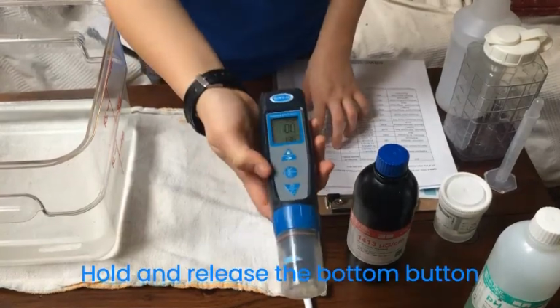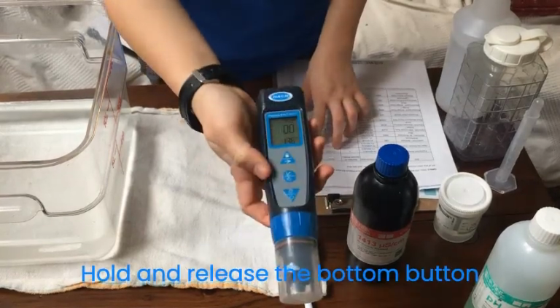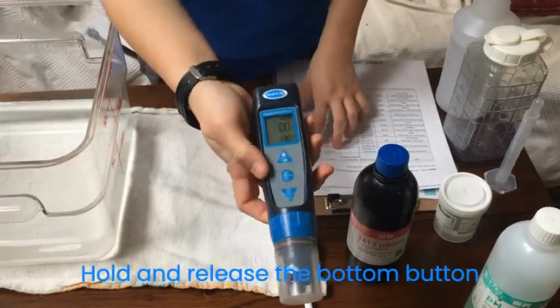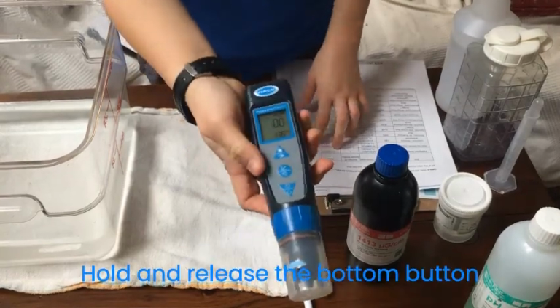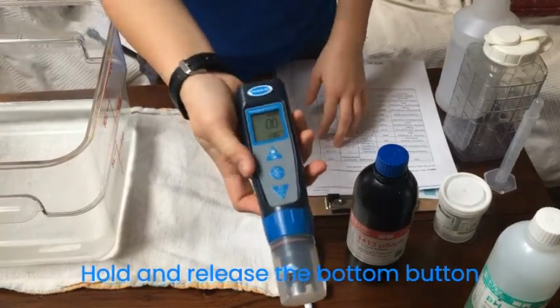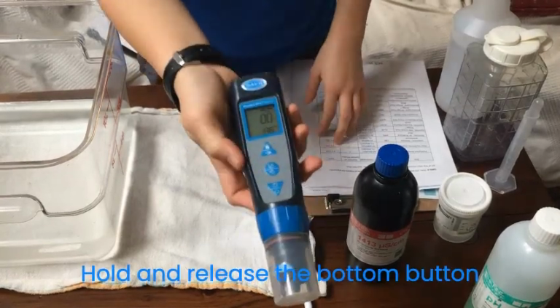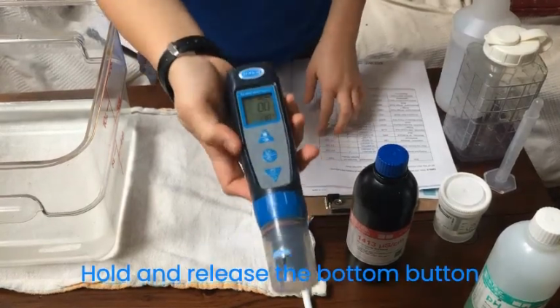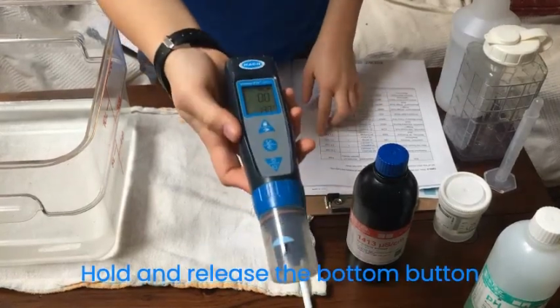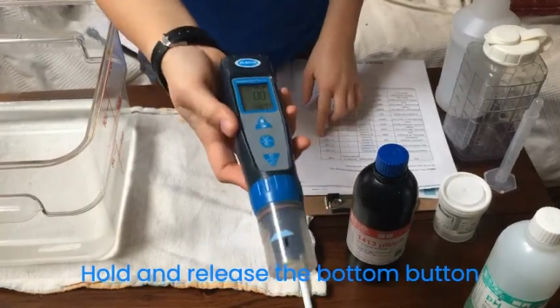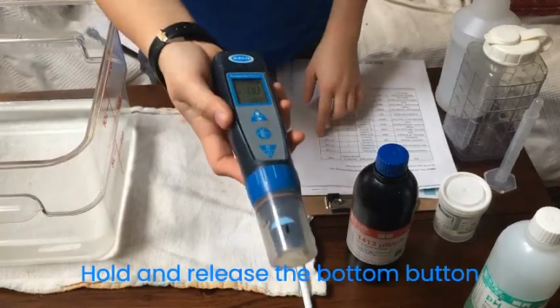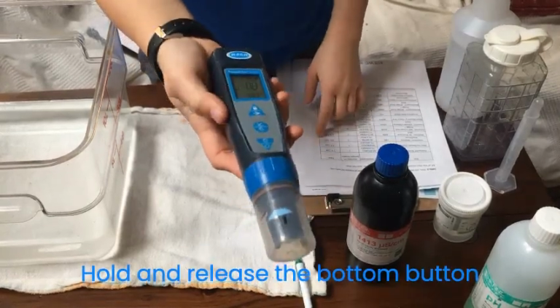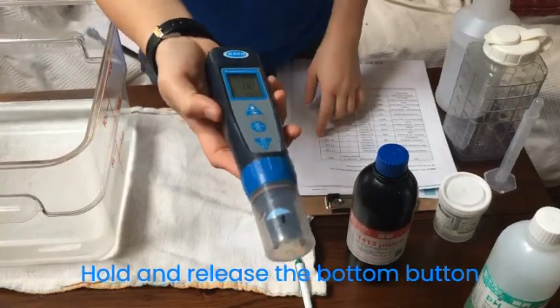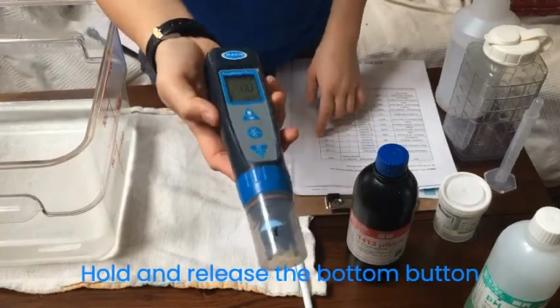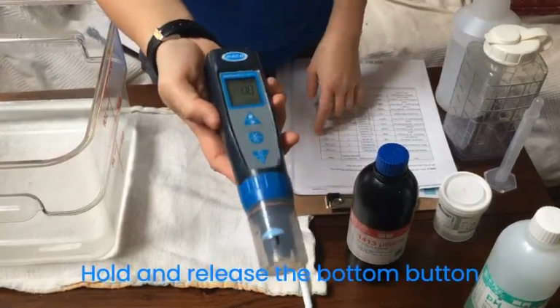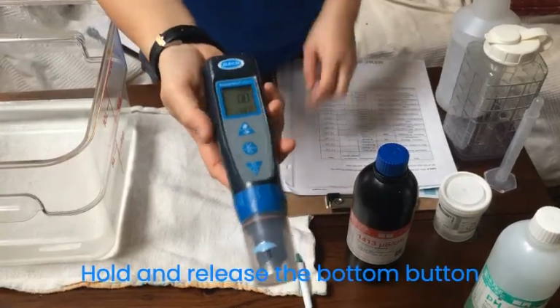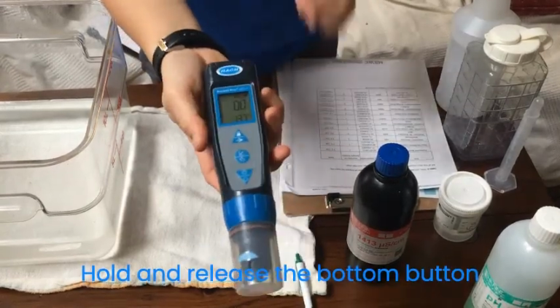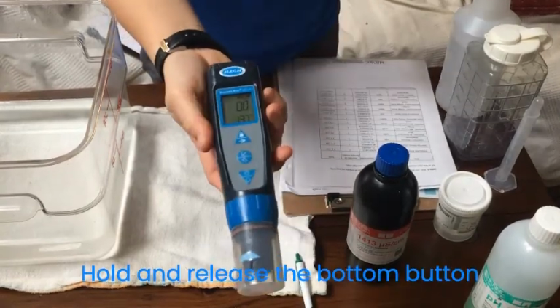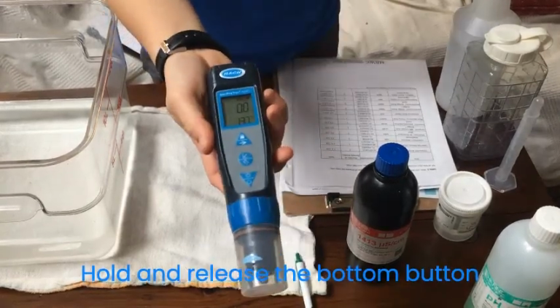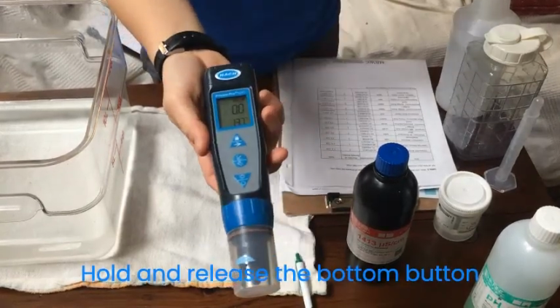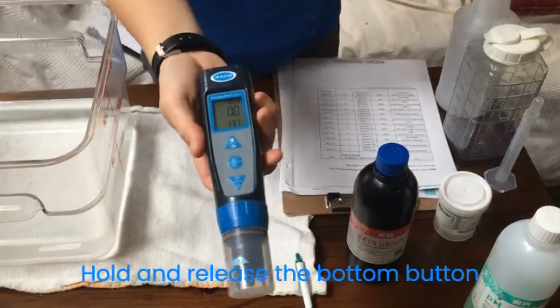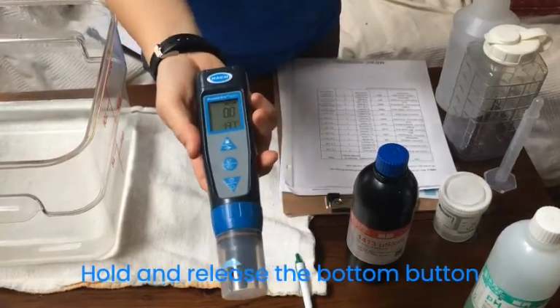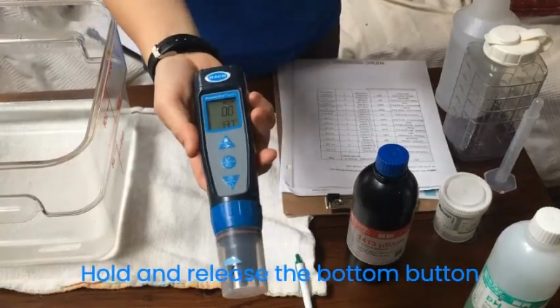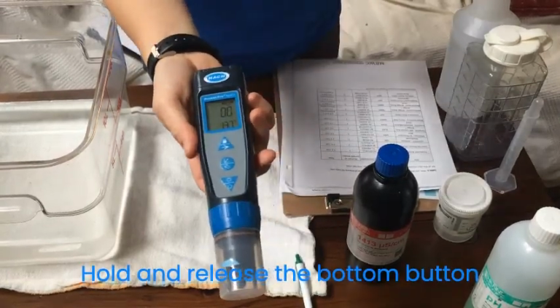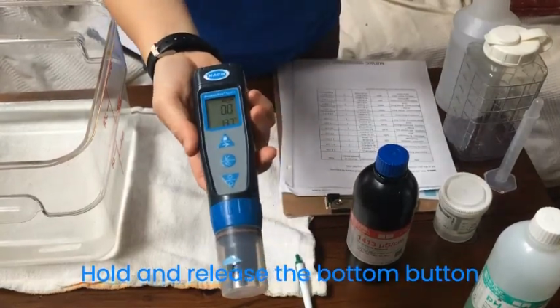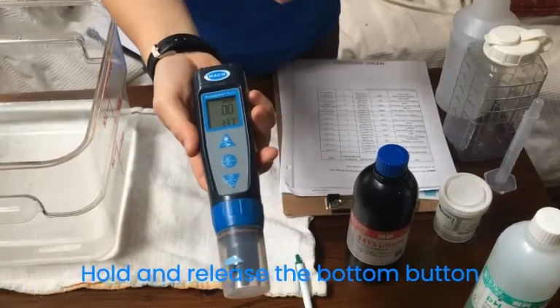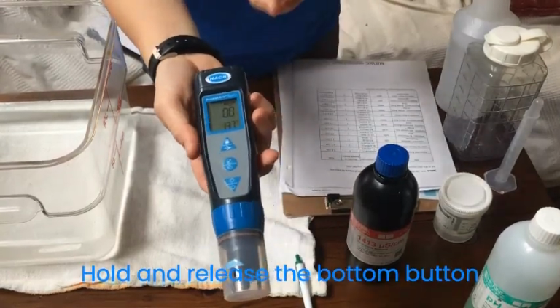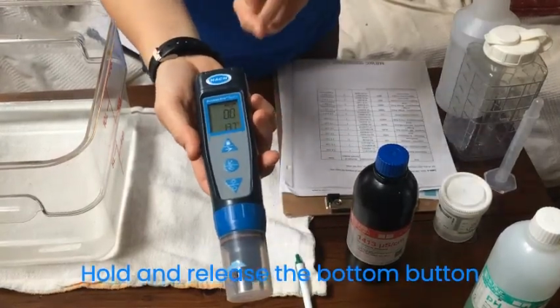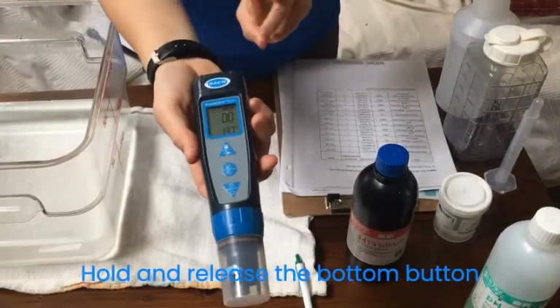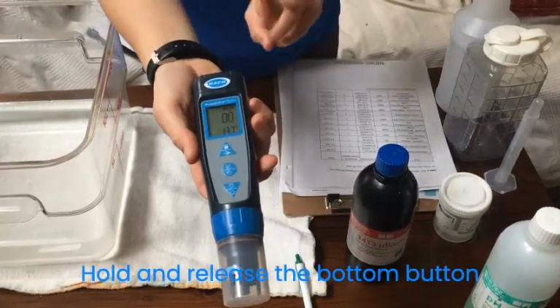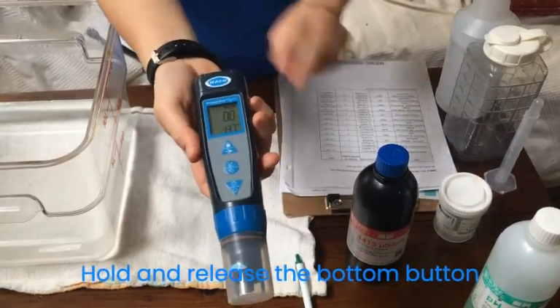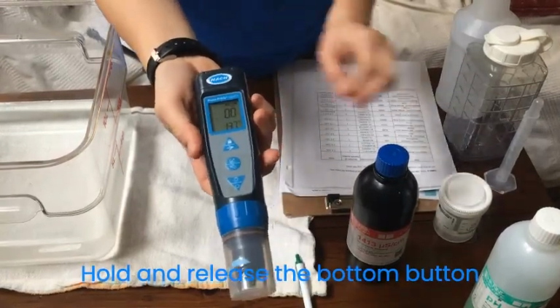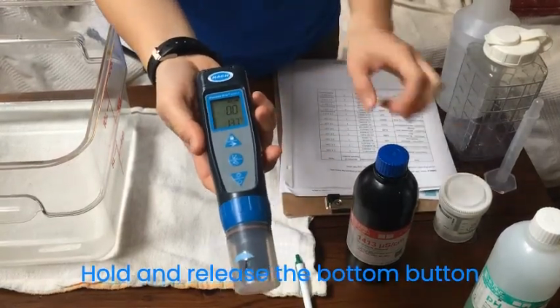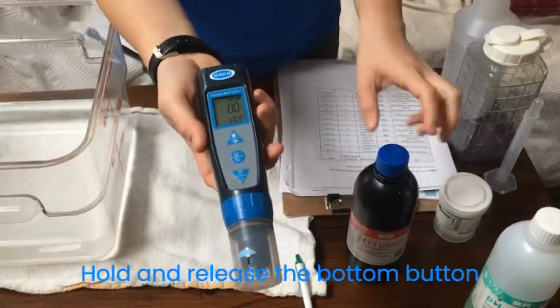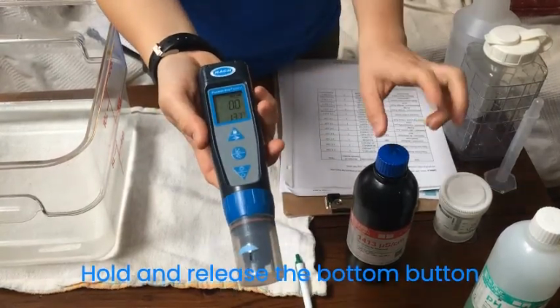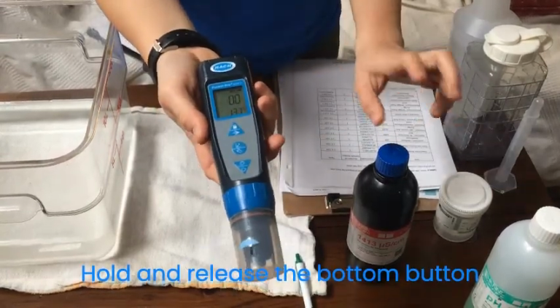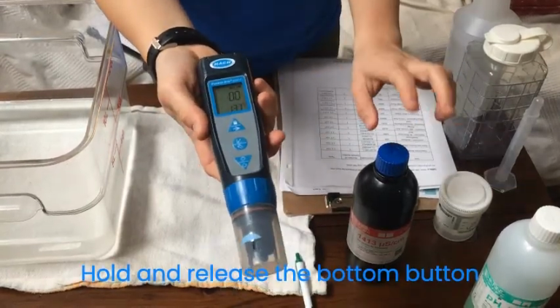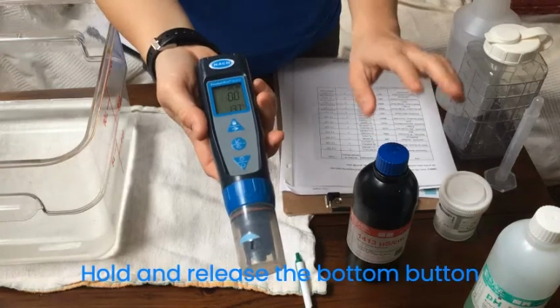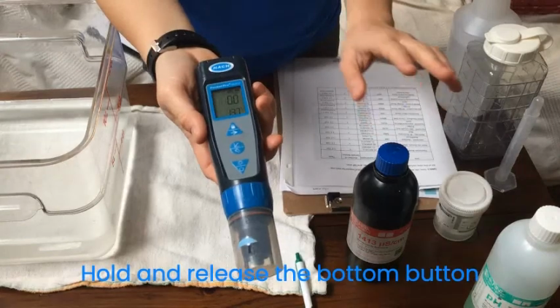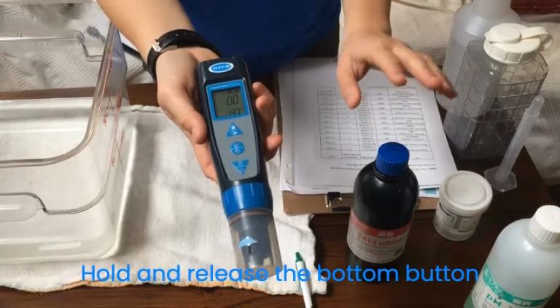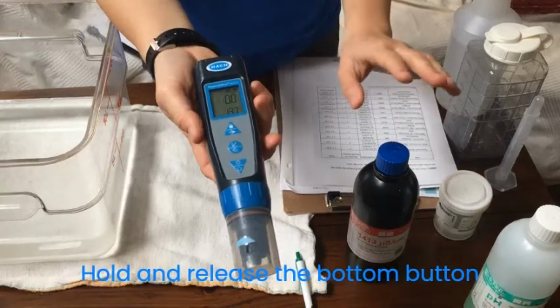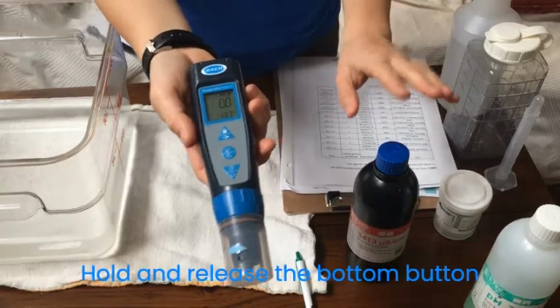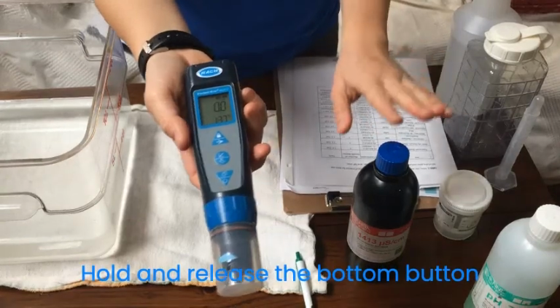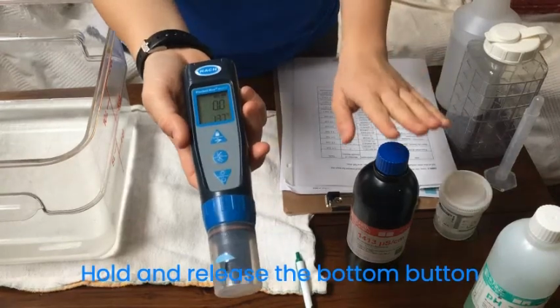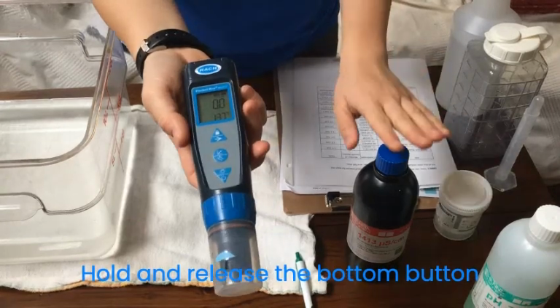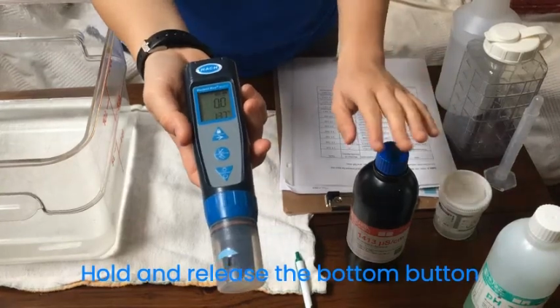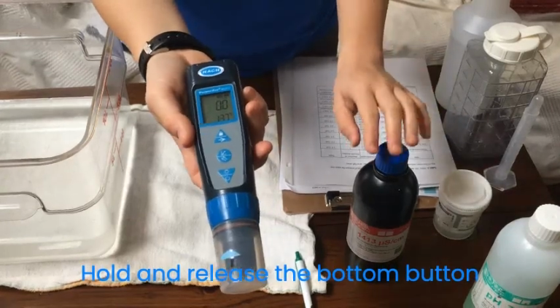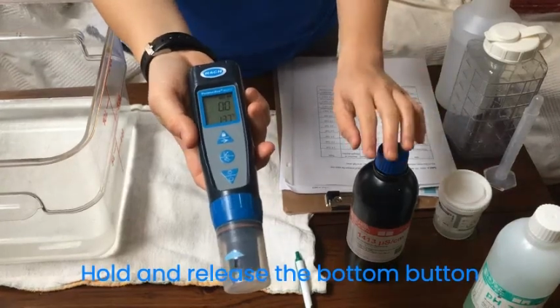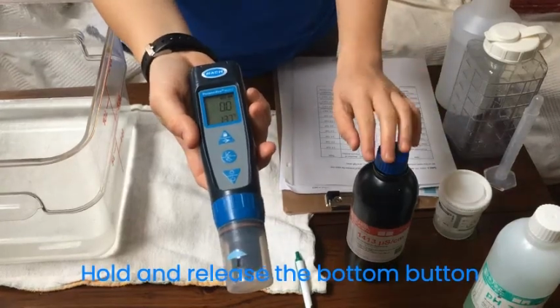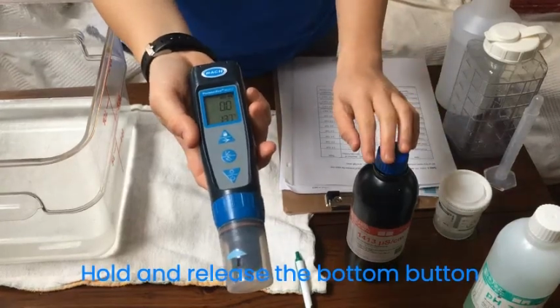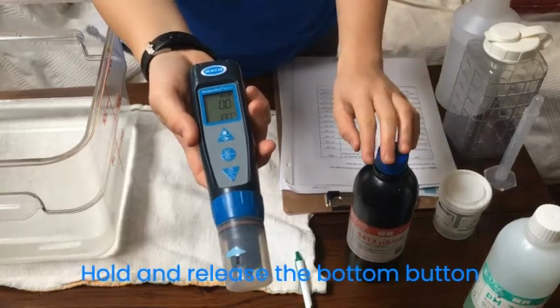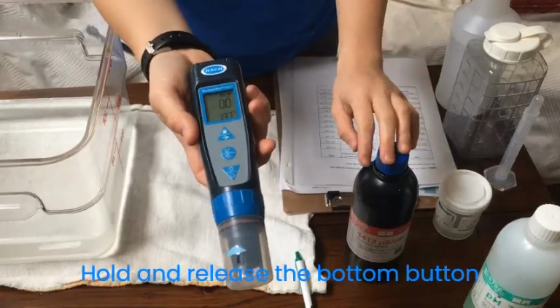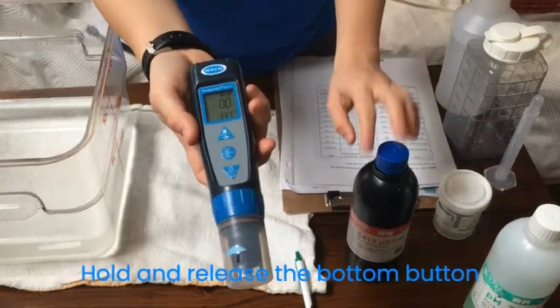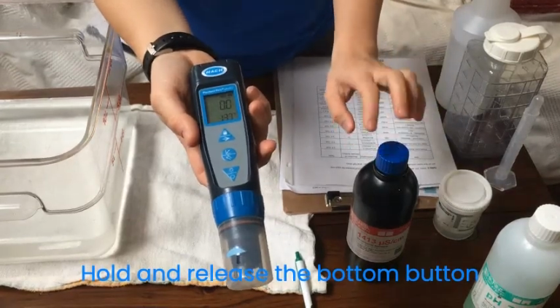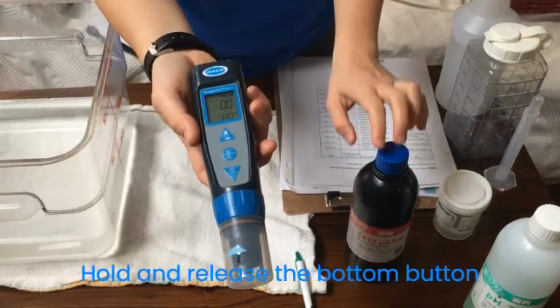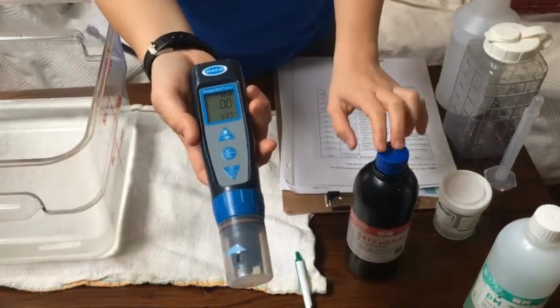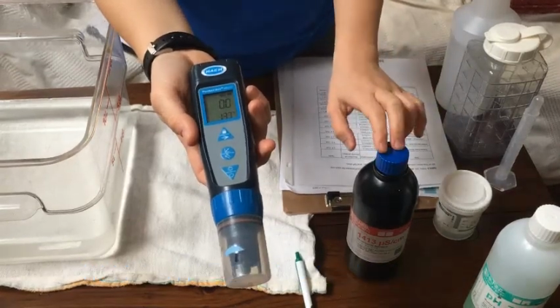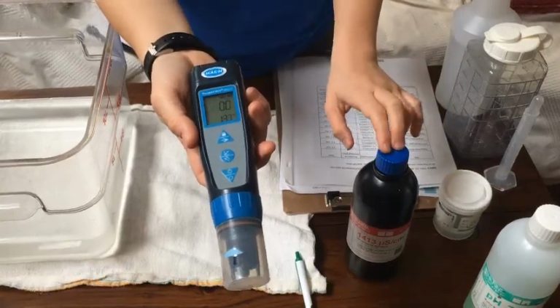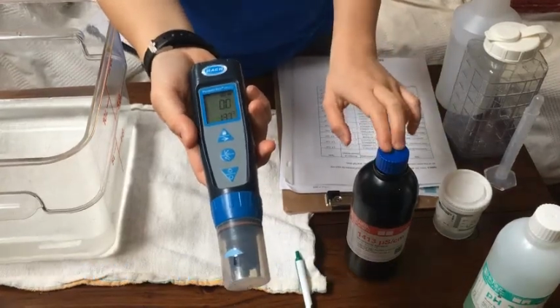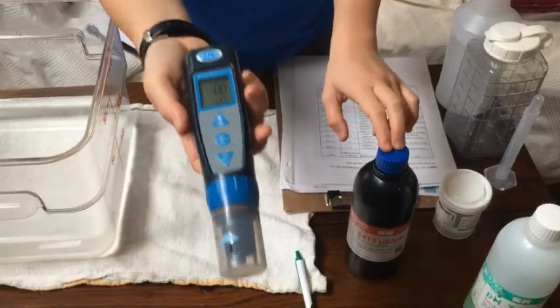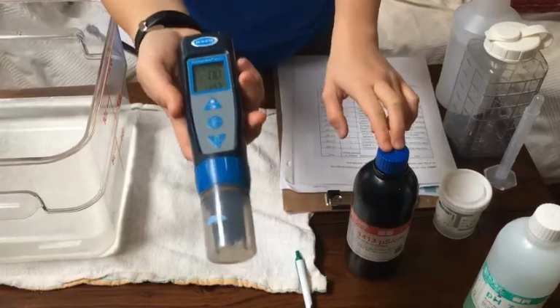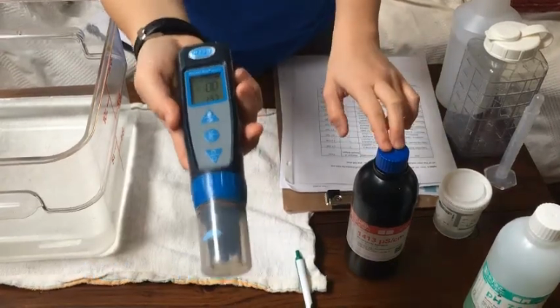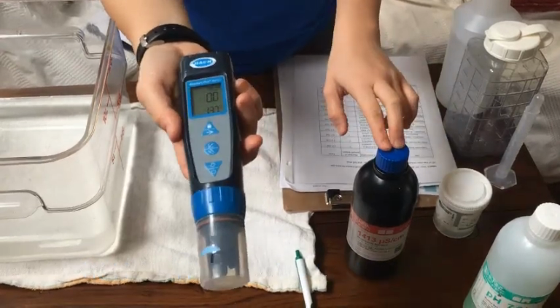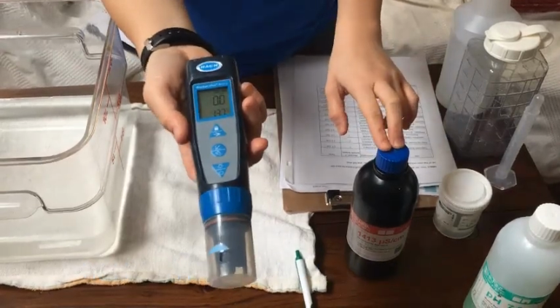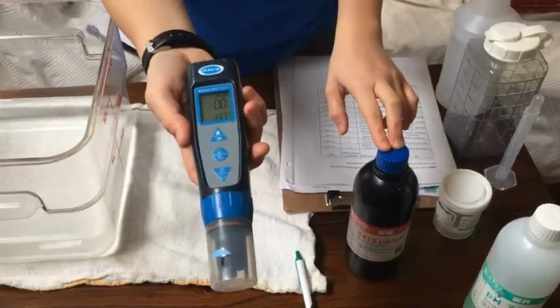You're going to do two different calibrations: one is for pH and one is for conductivity.